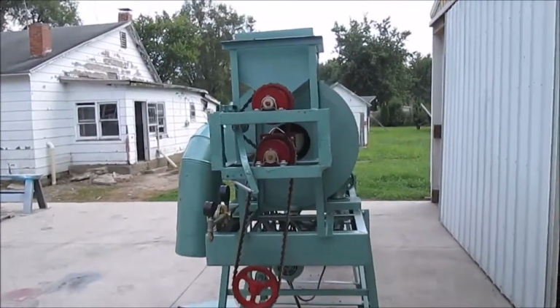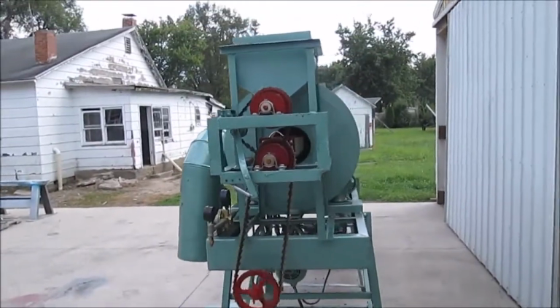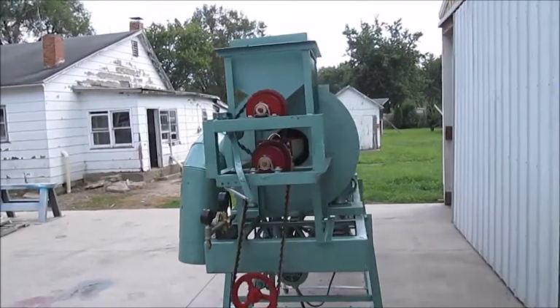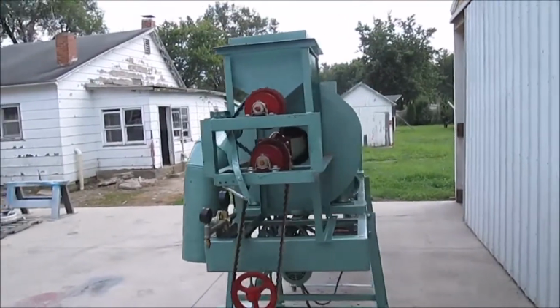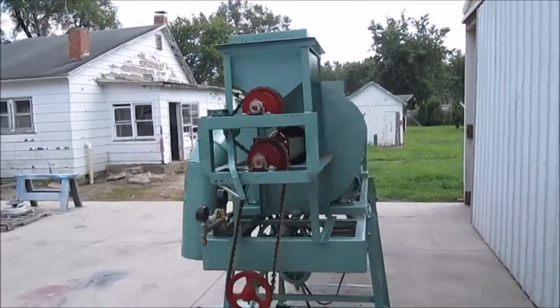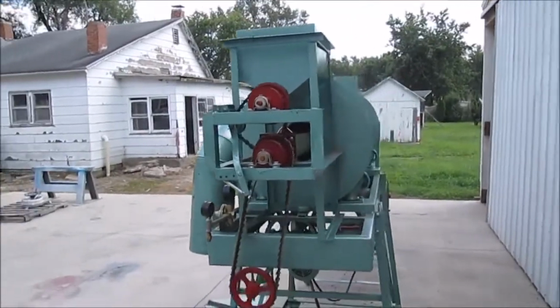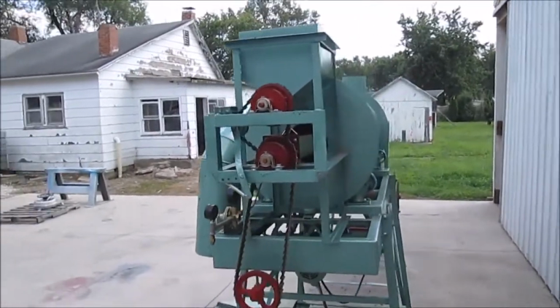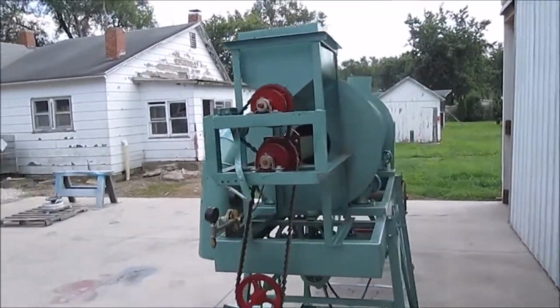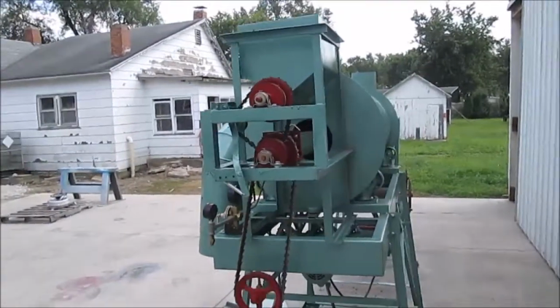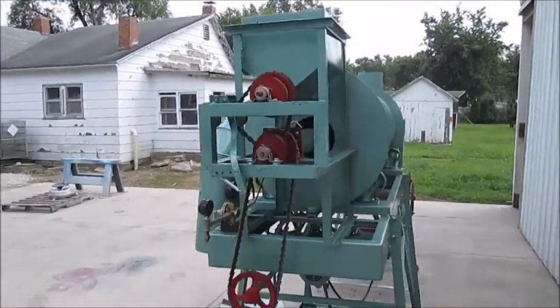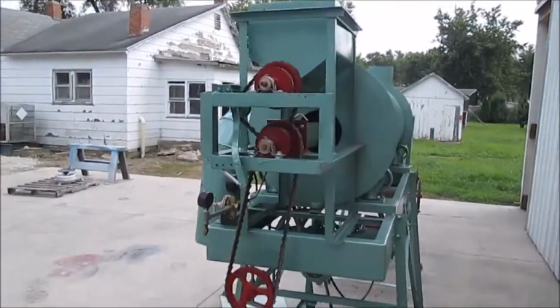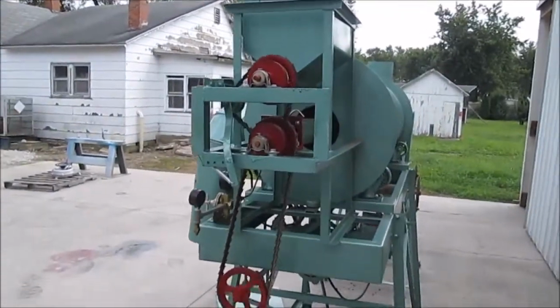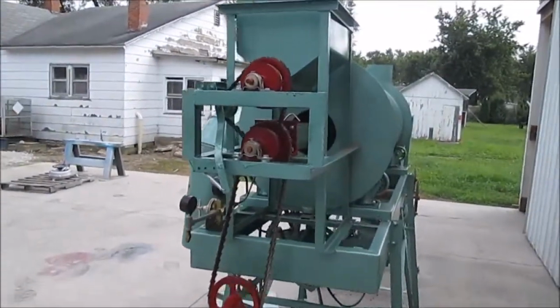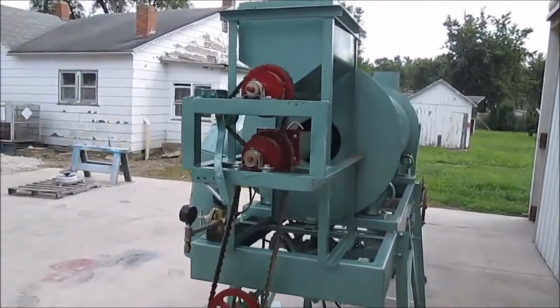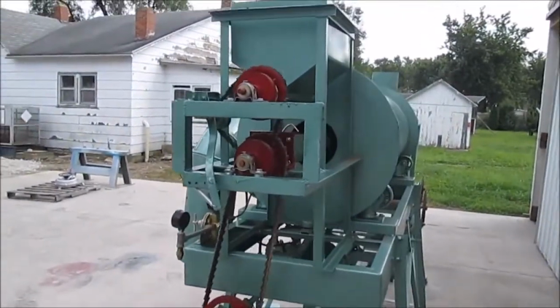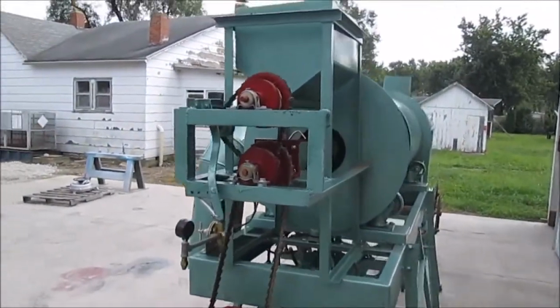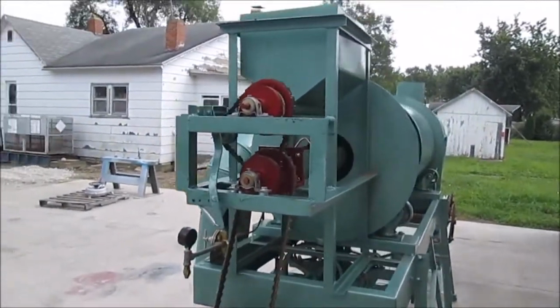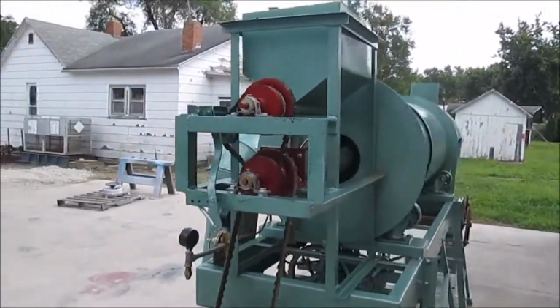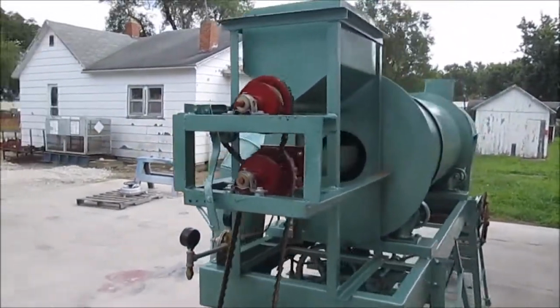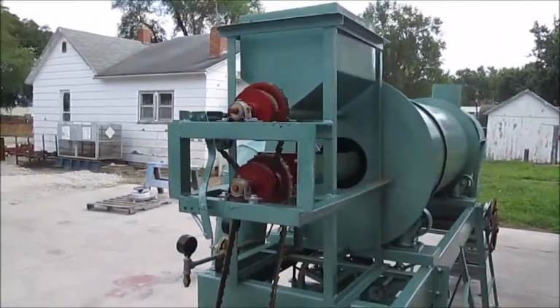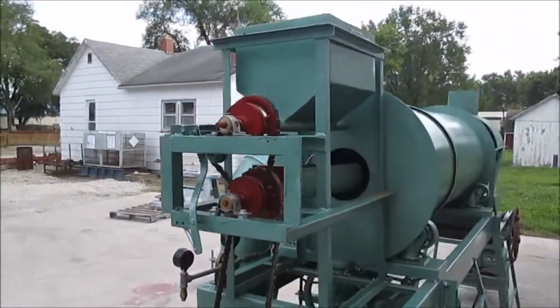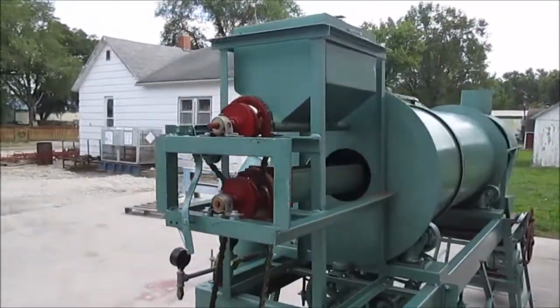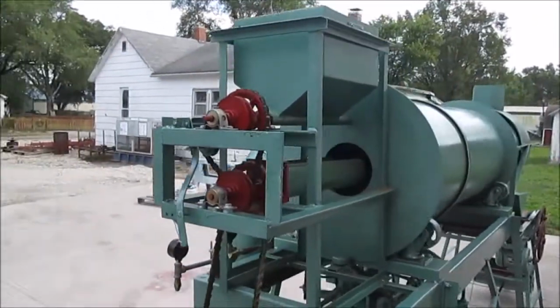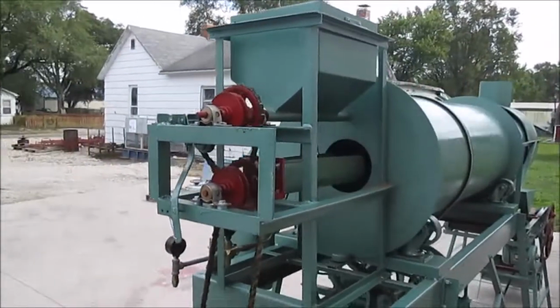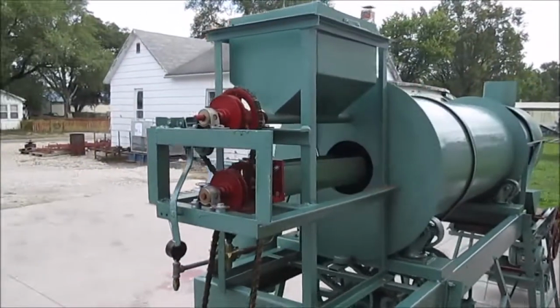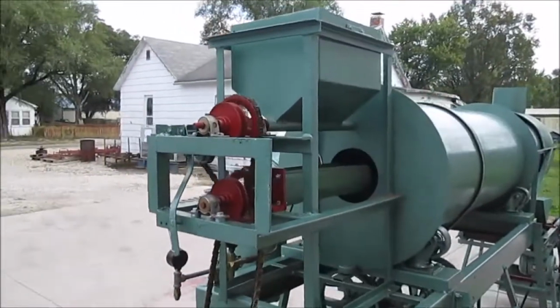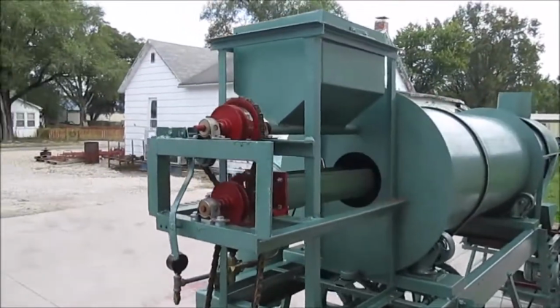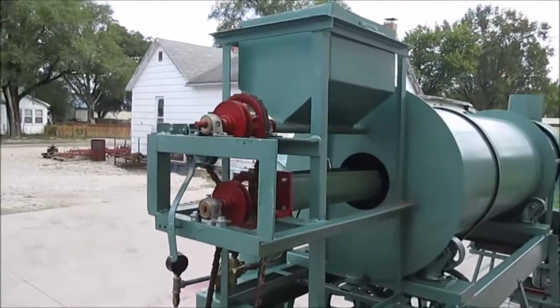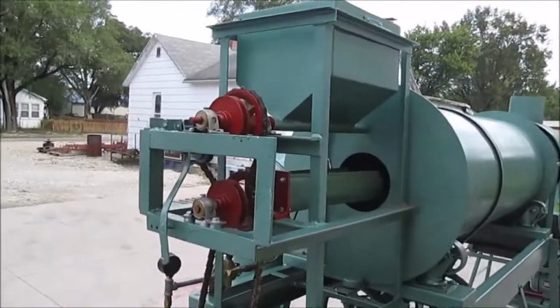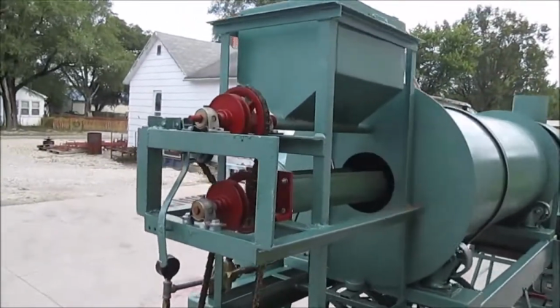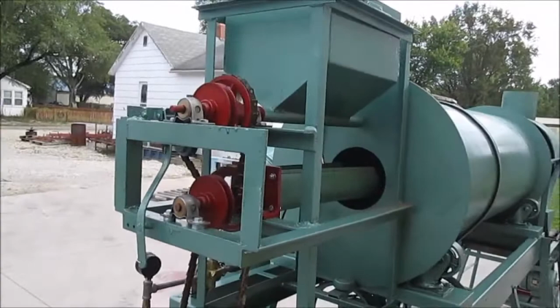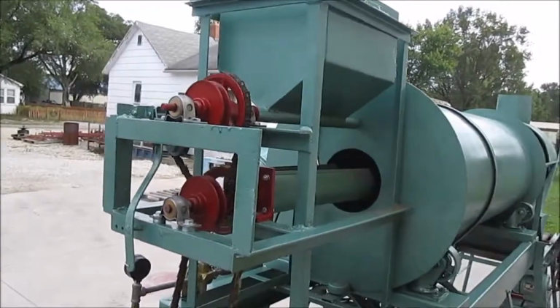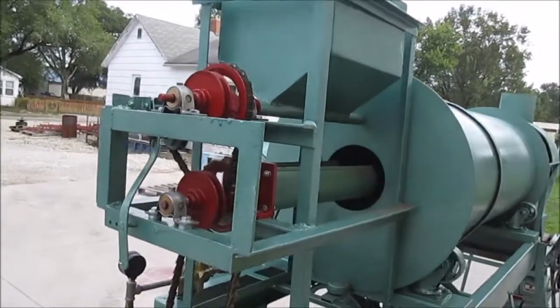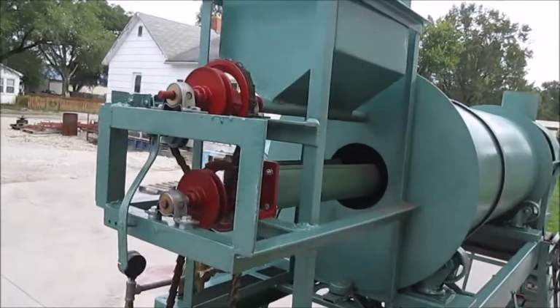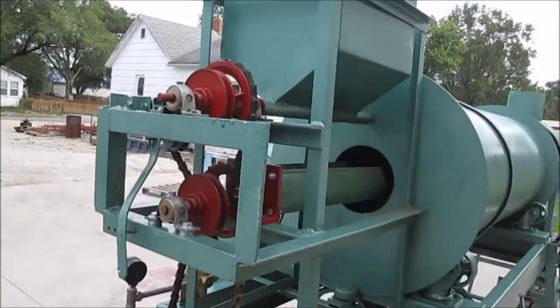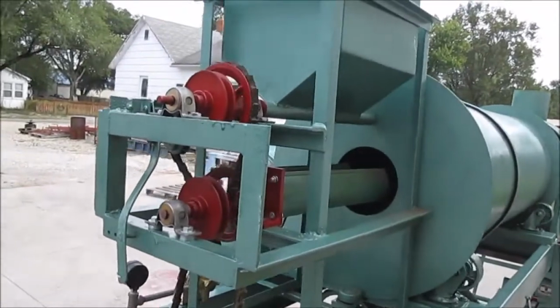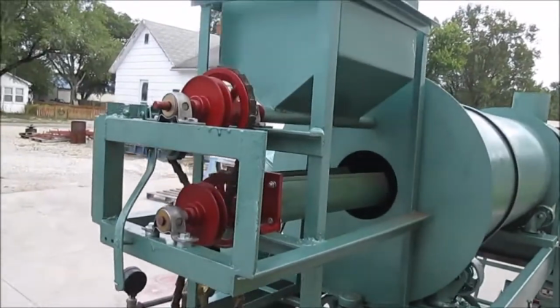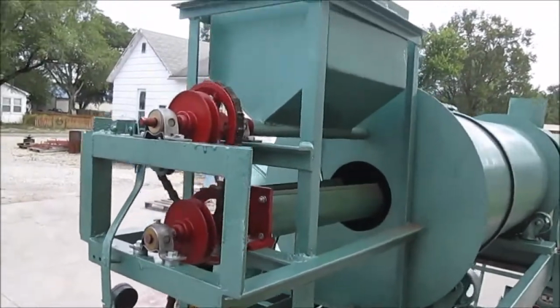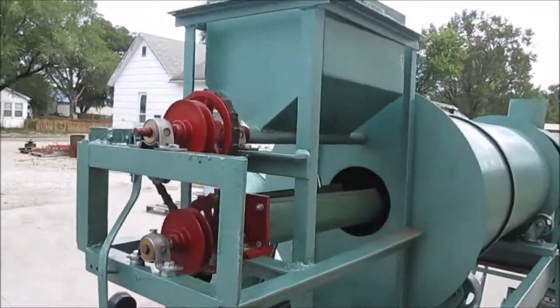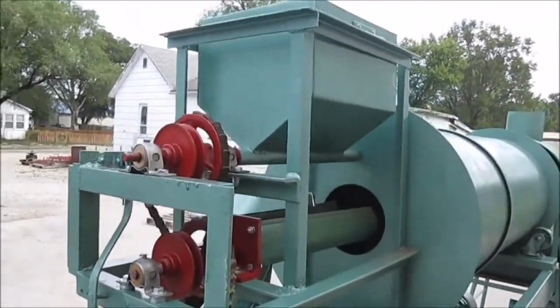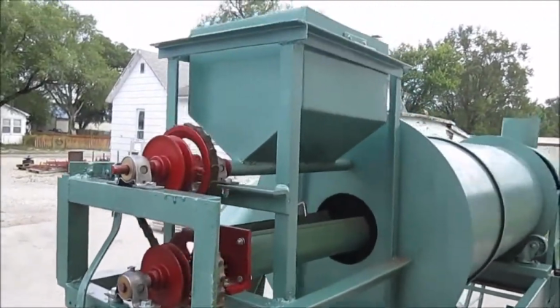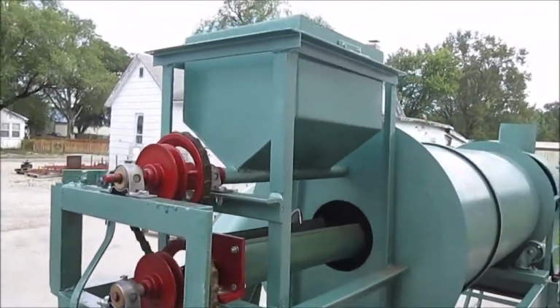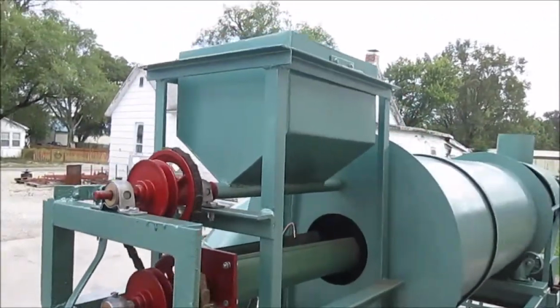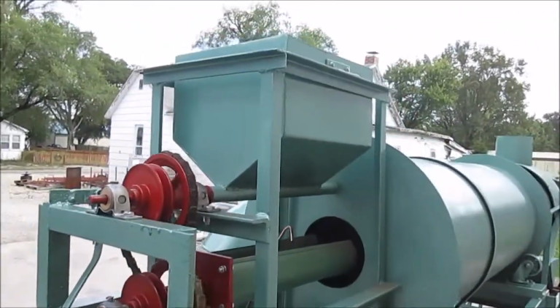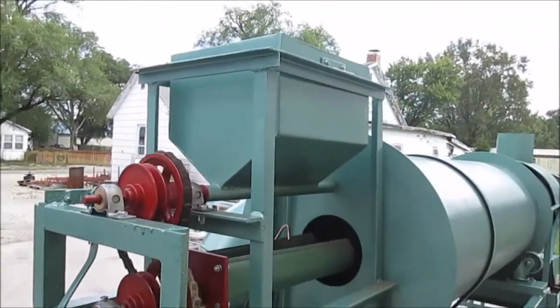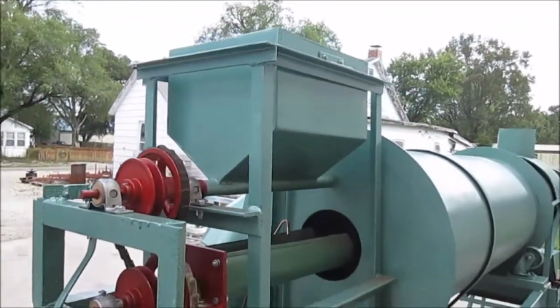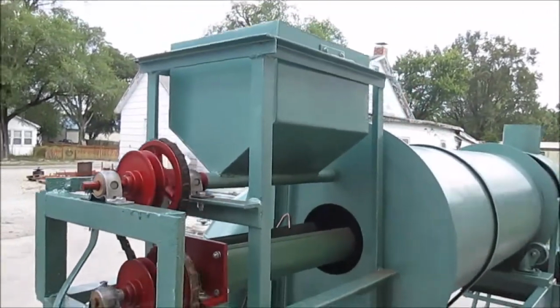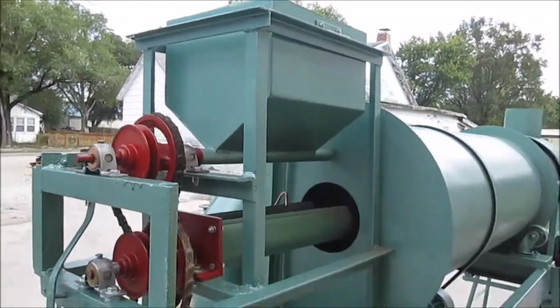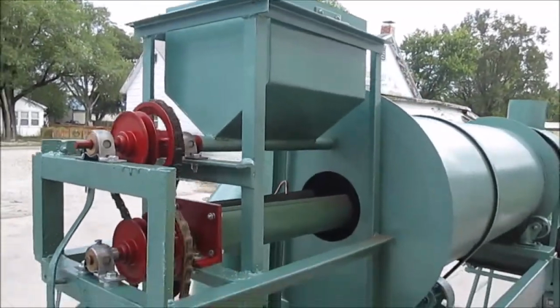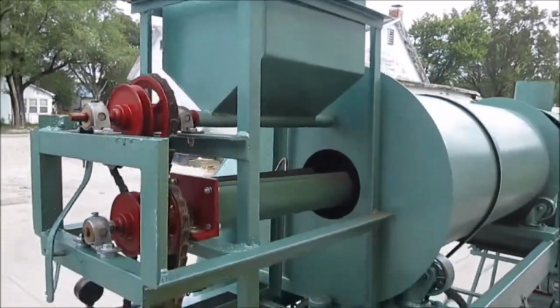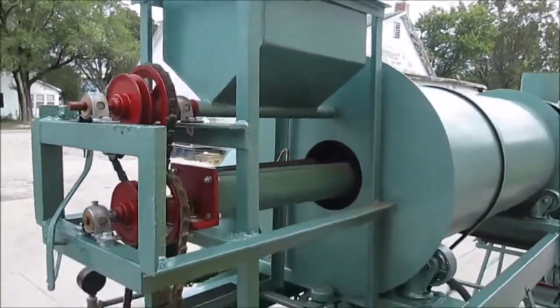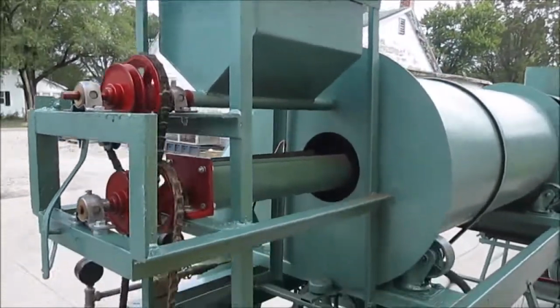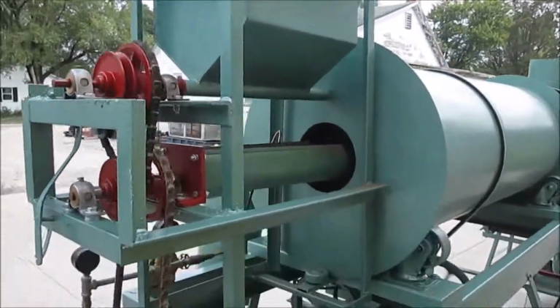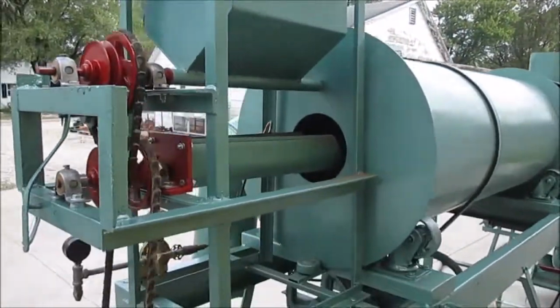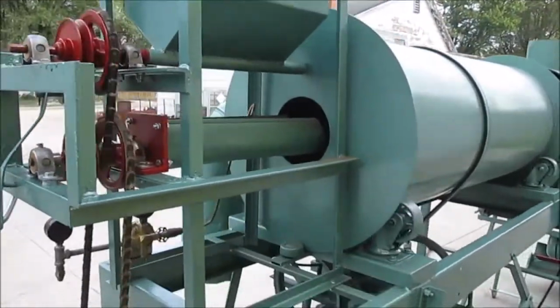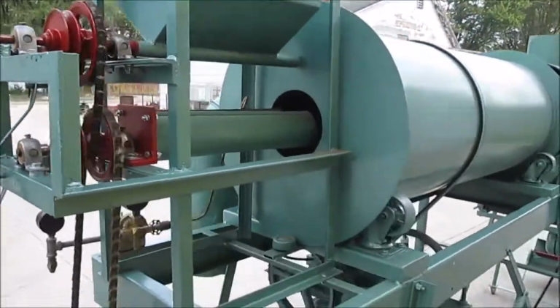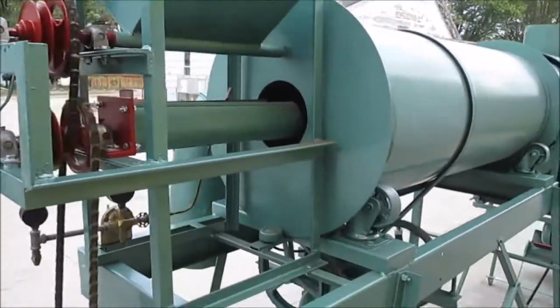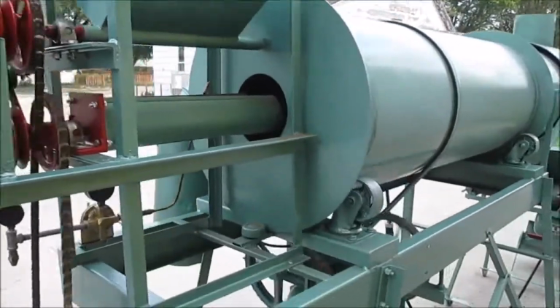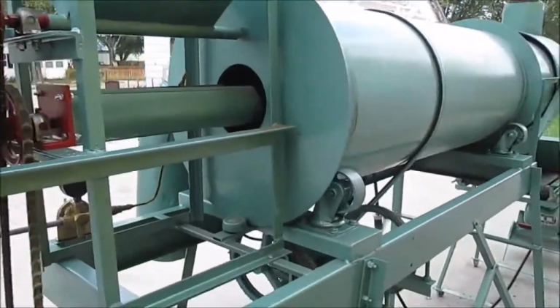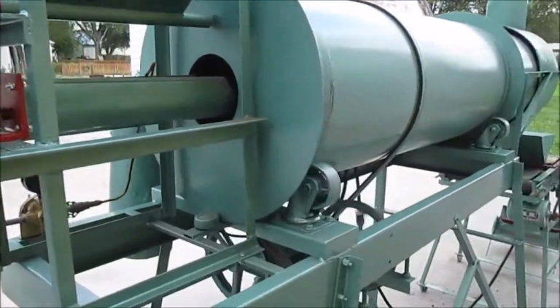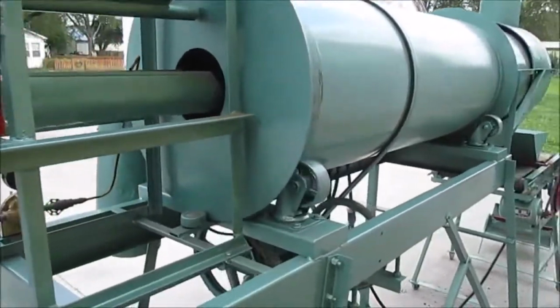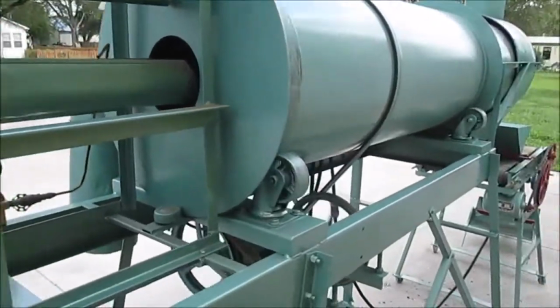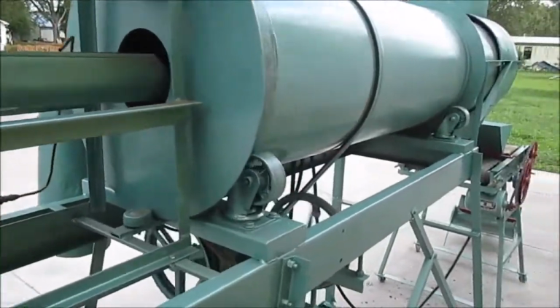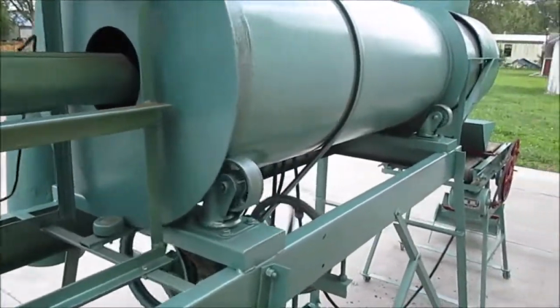As I said before, this unit has been fully checked over and serviced and is in good usable condition.